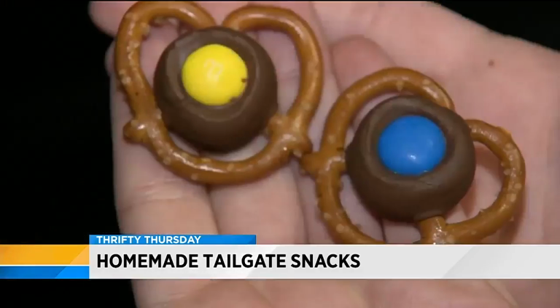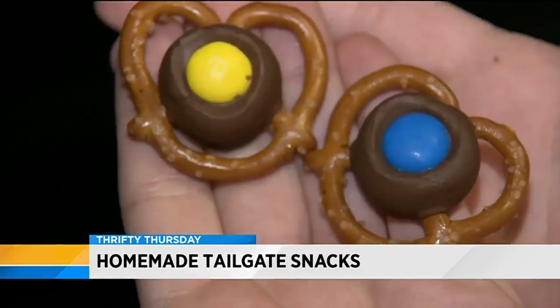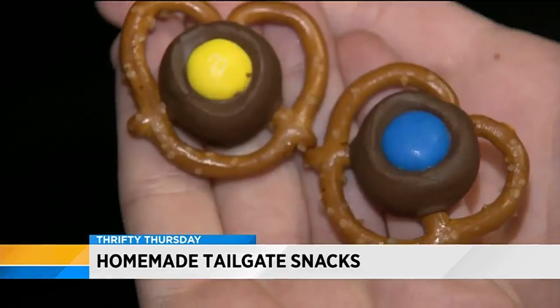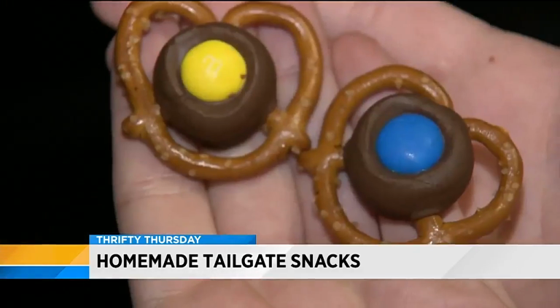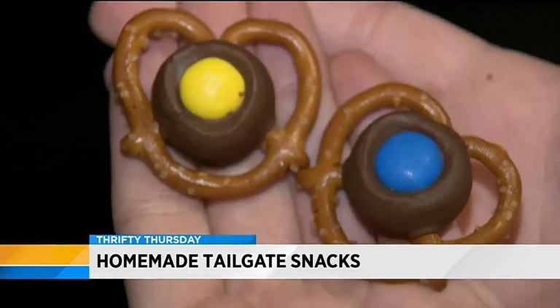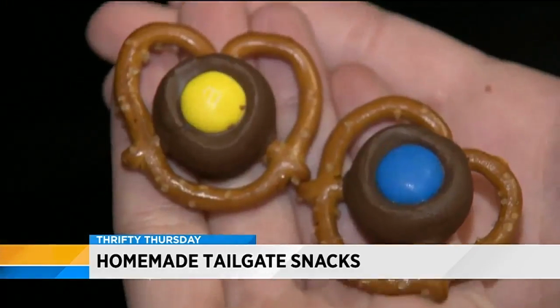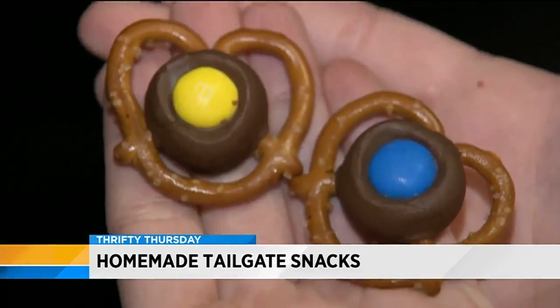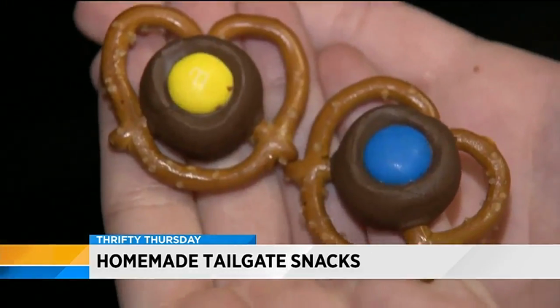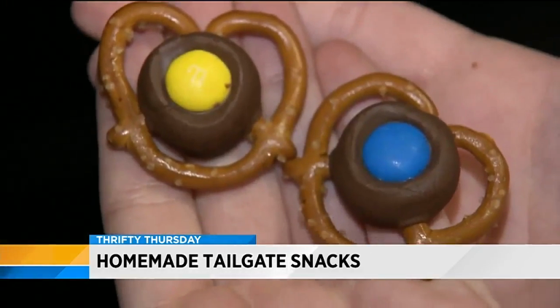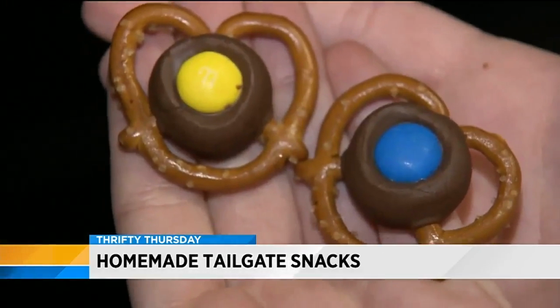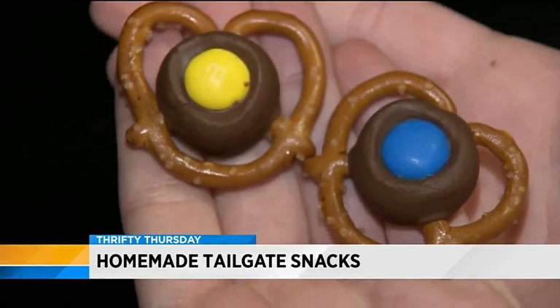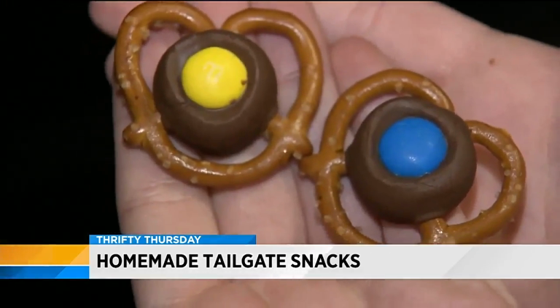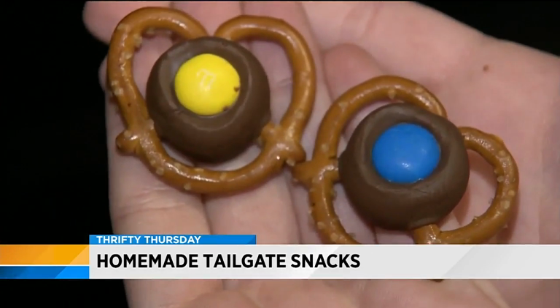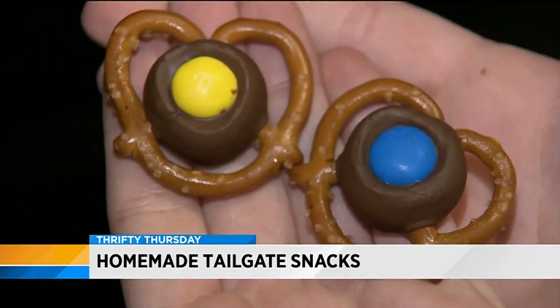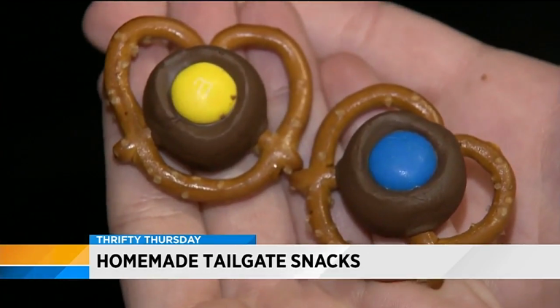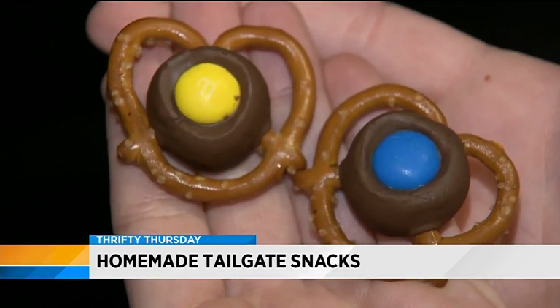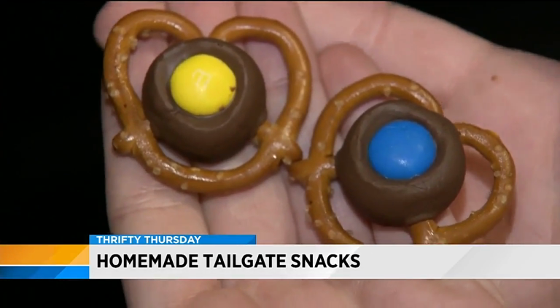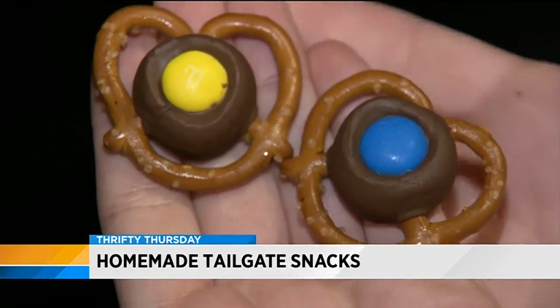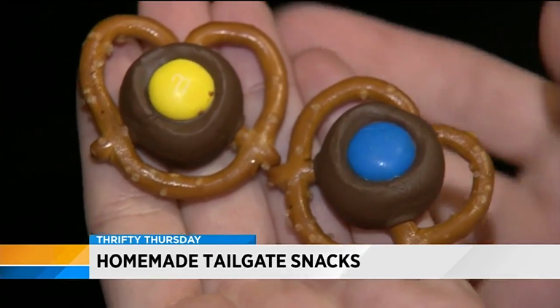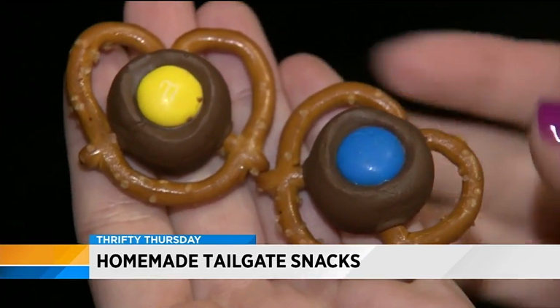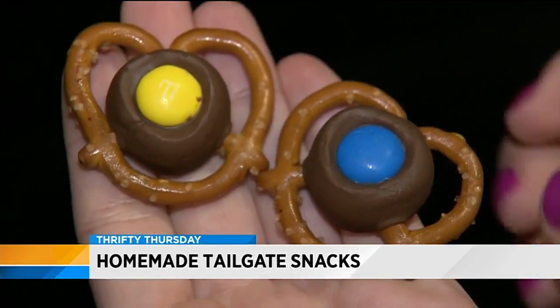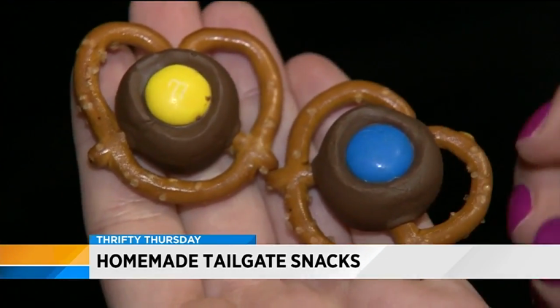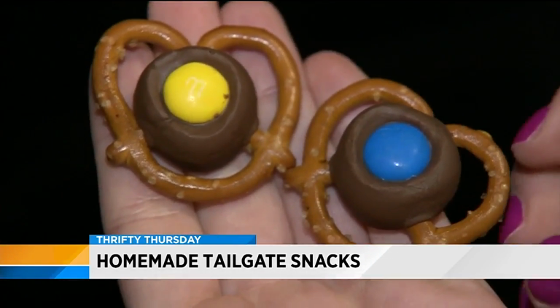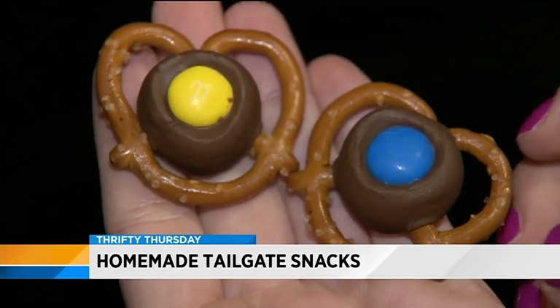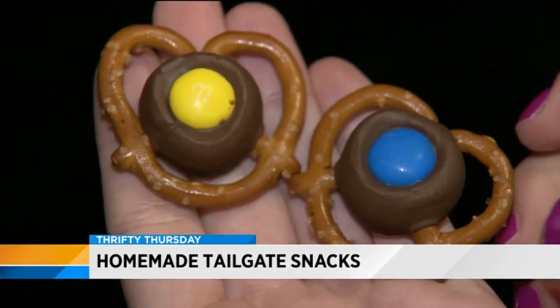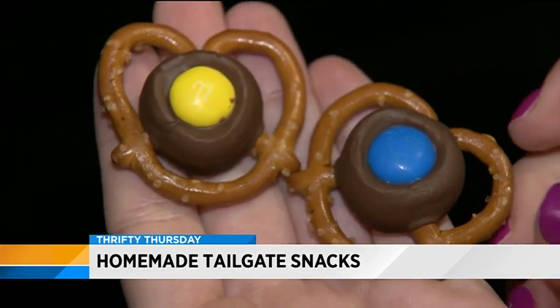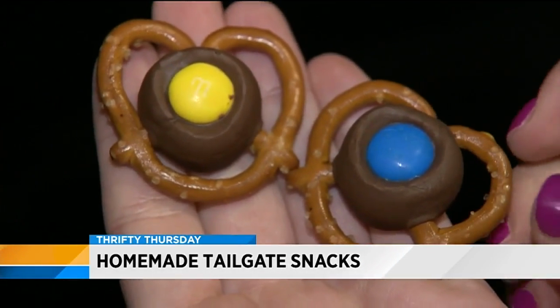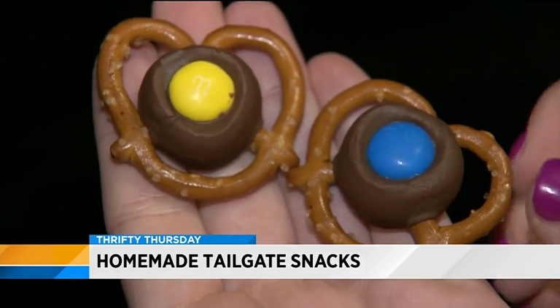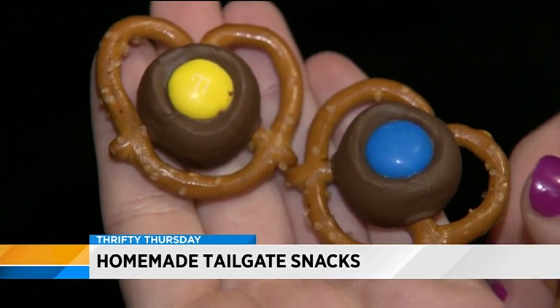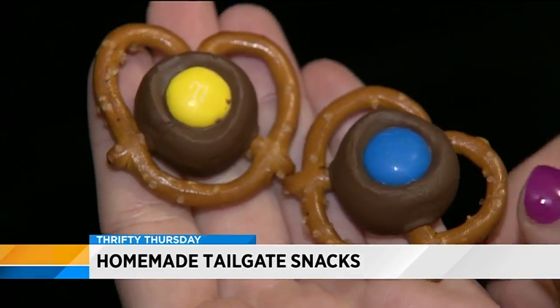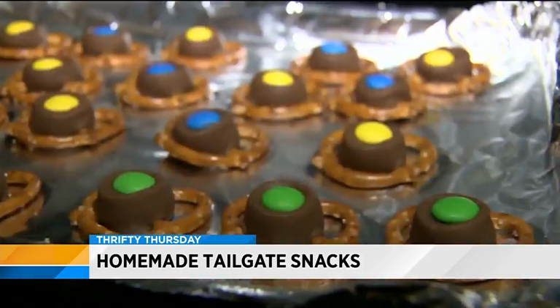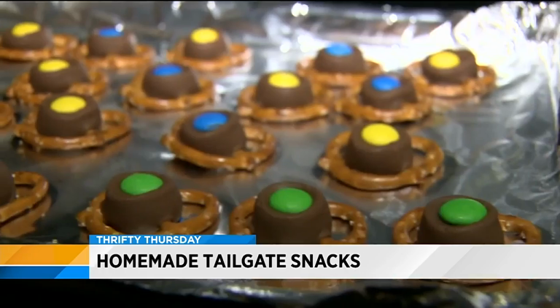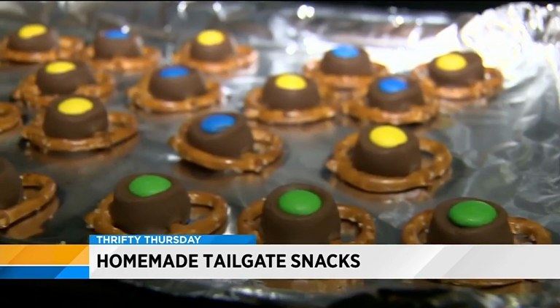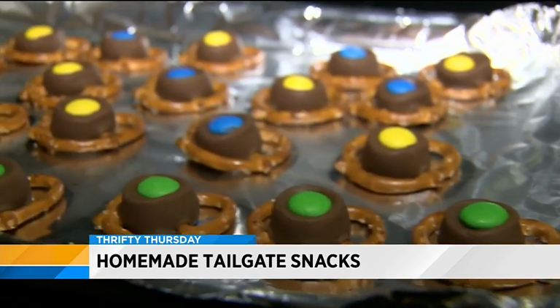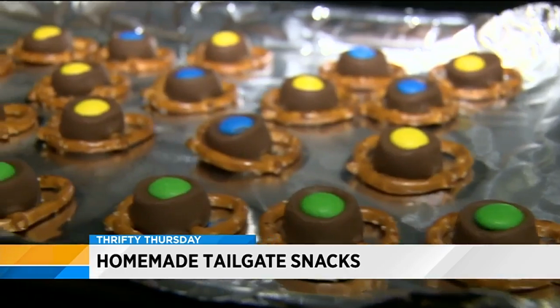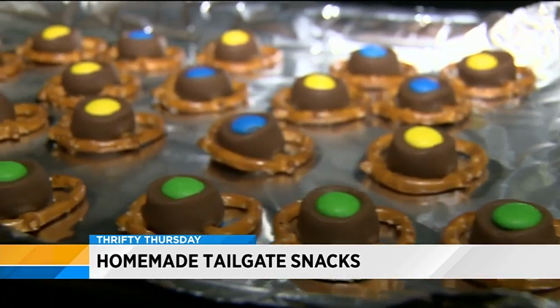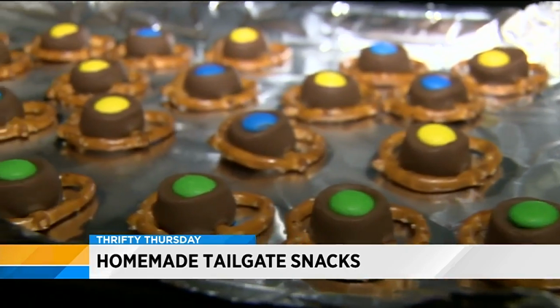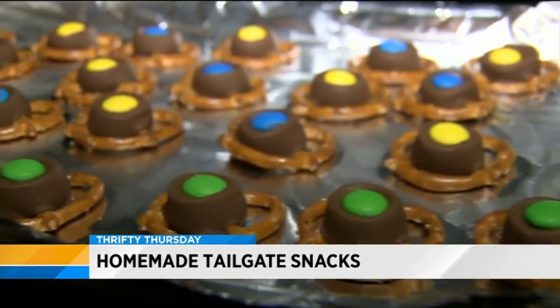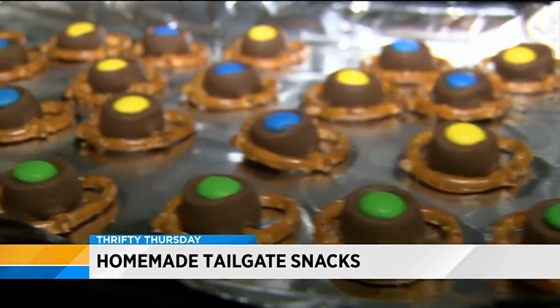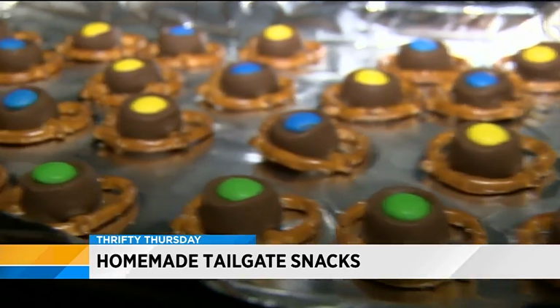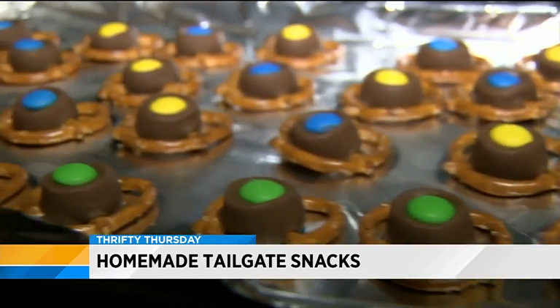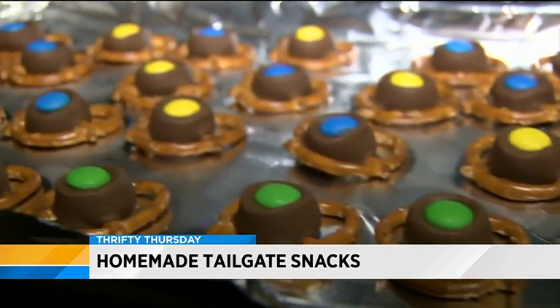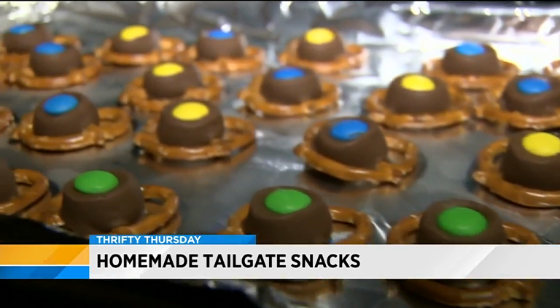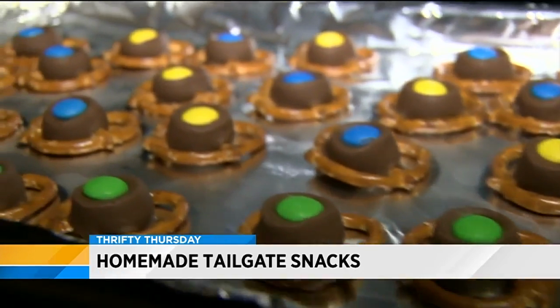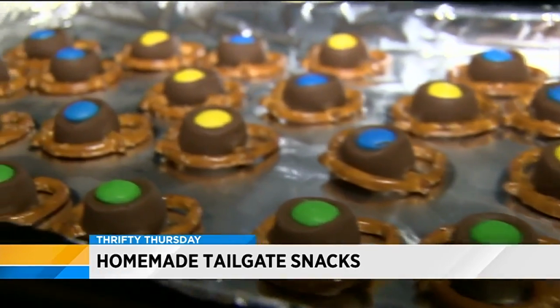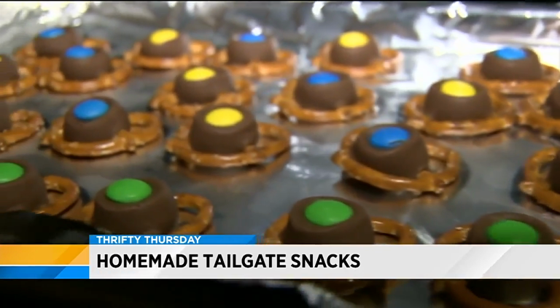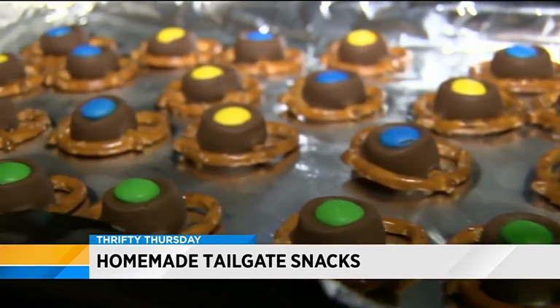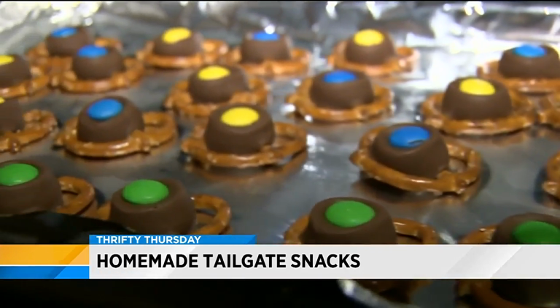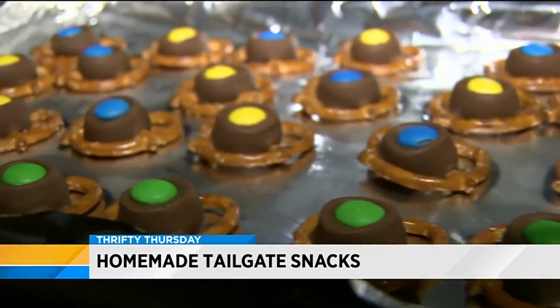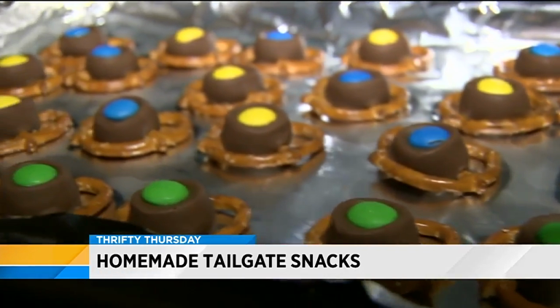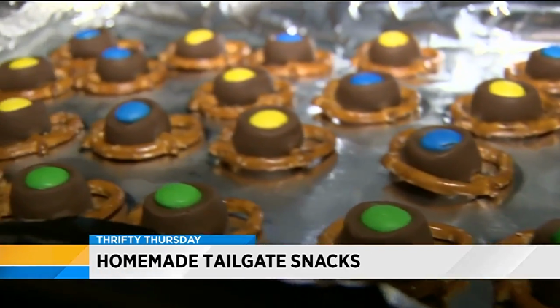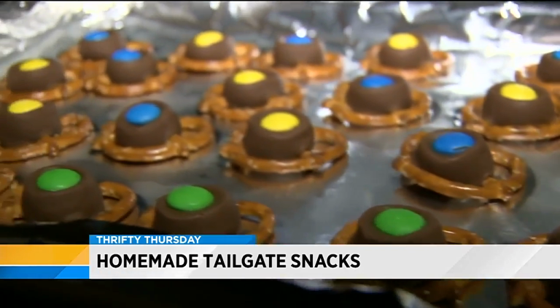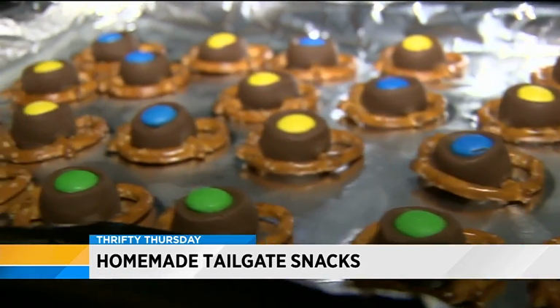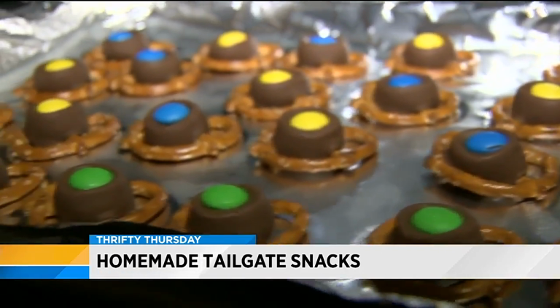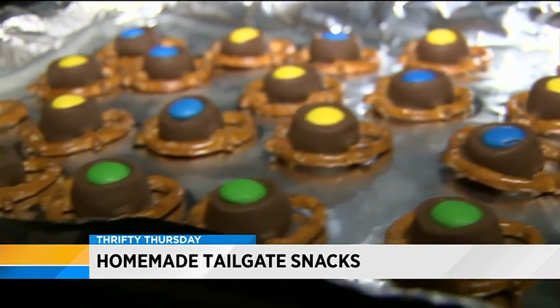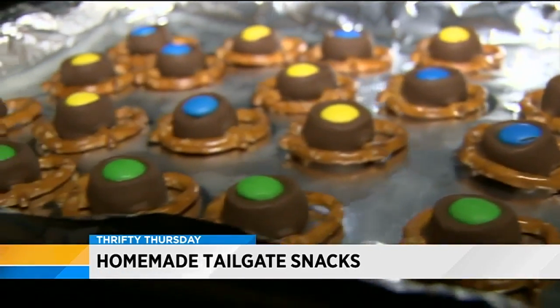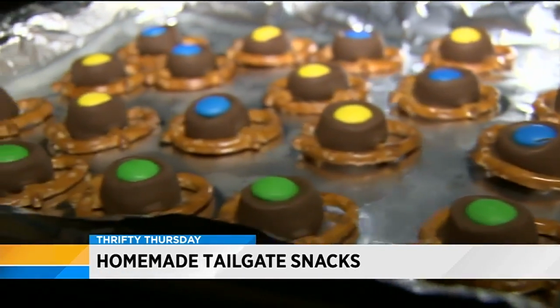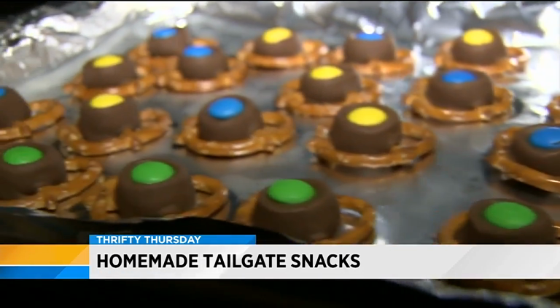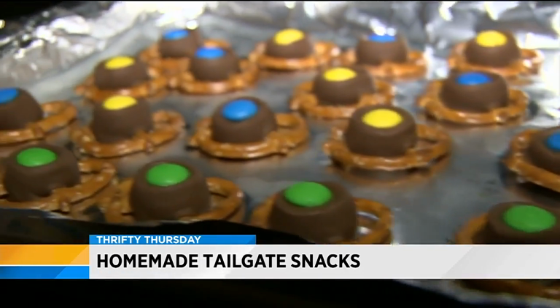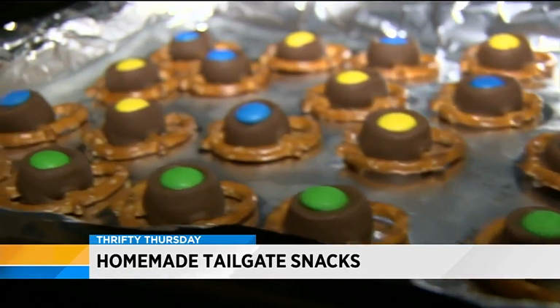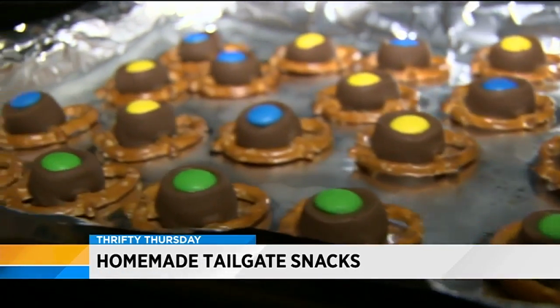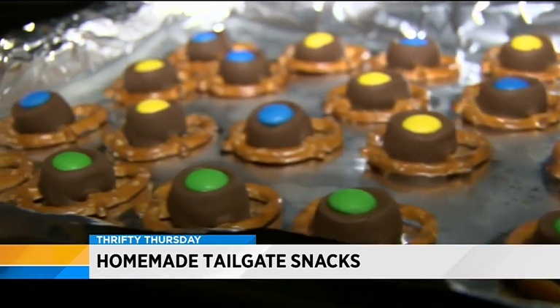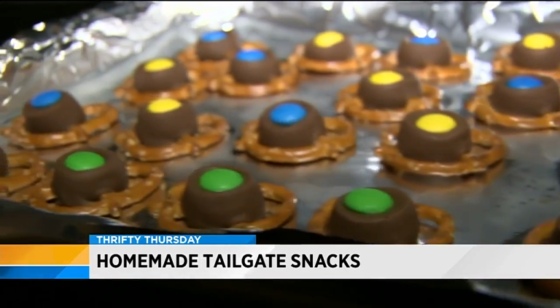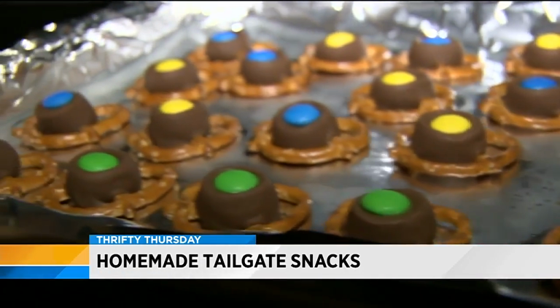Enjoy this crunchy, salty, and sweet snack. And remember, go blue and go green.